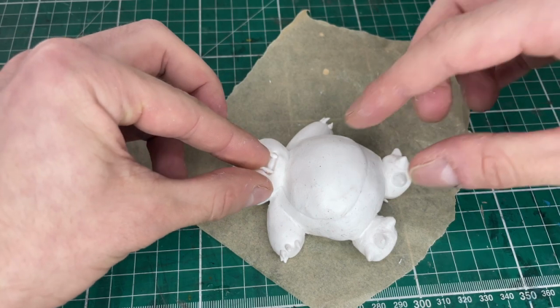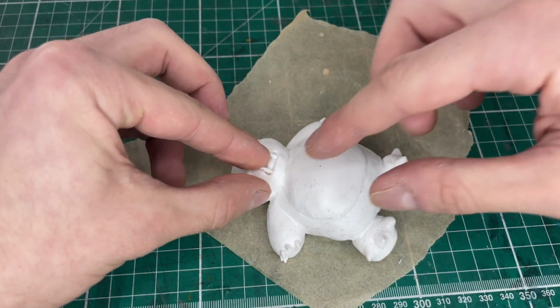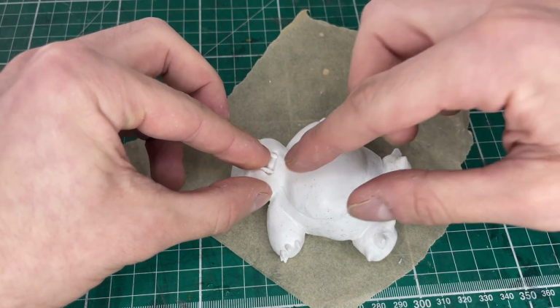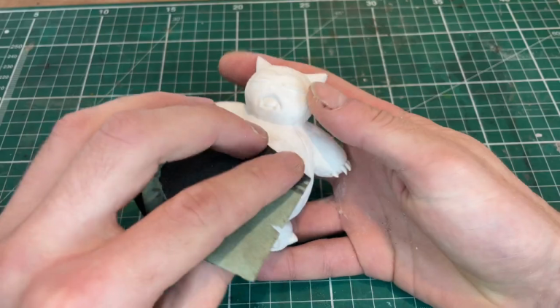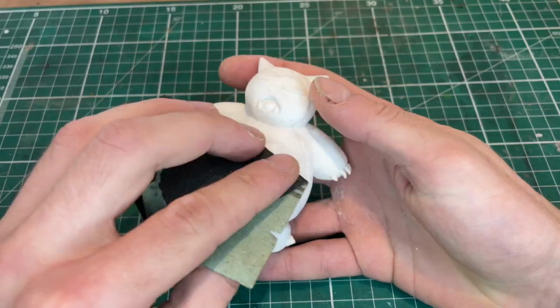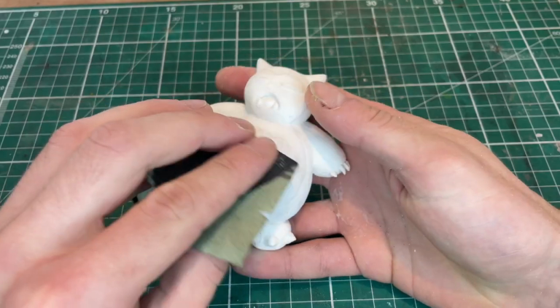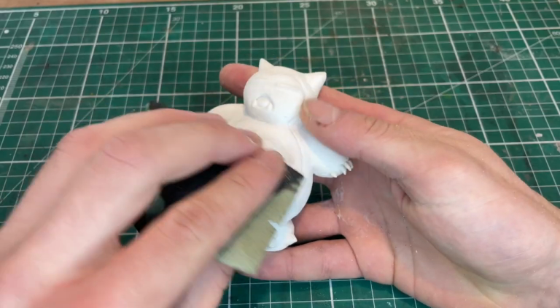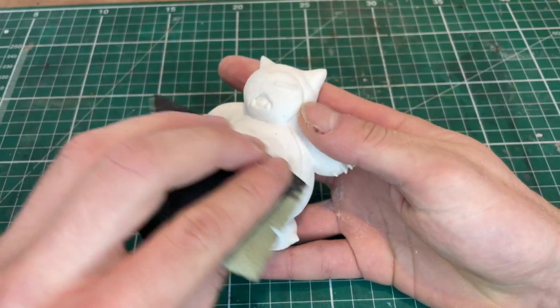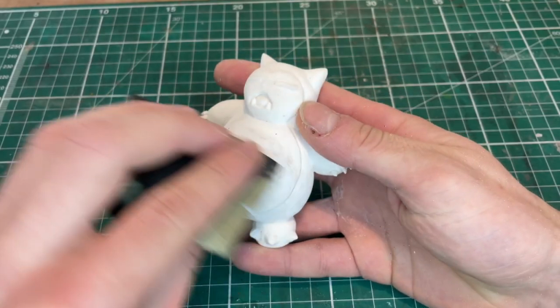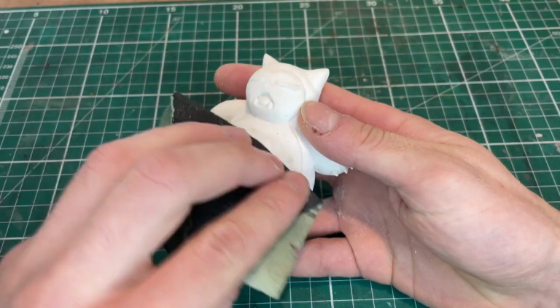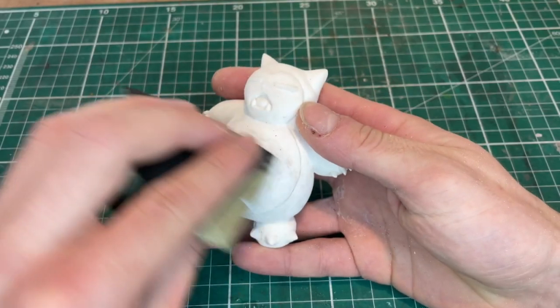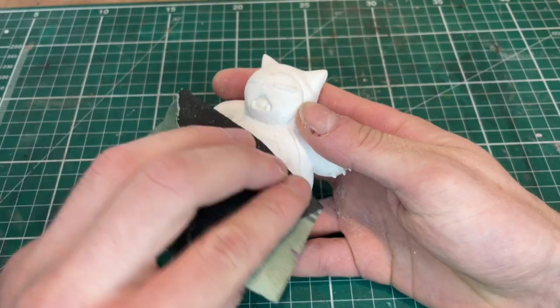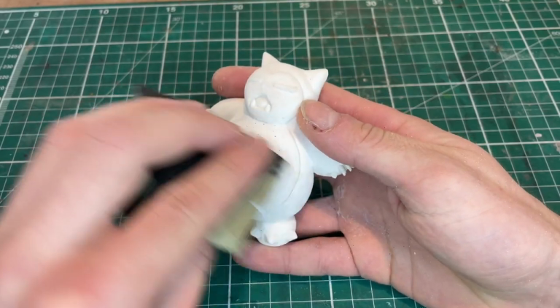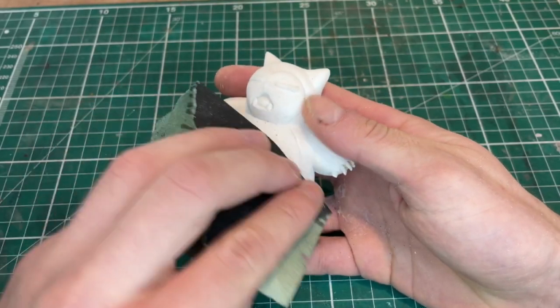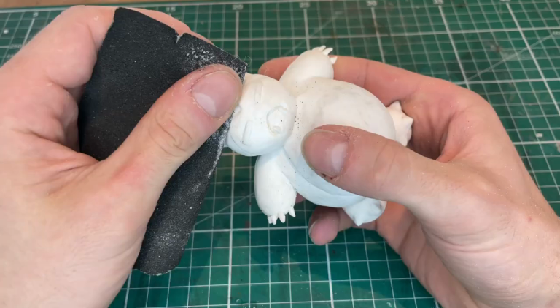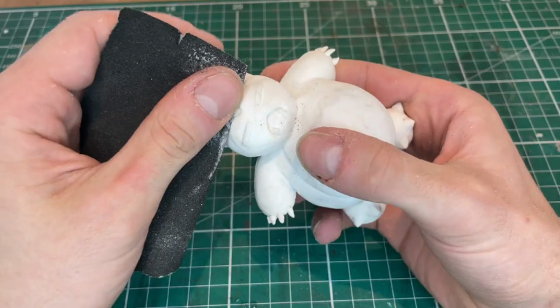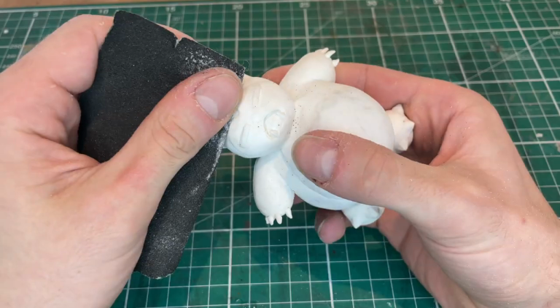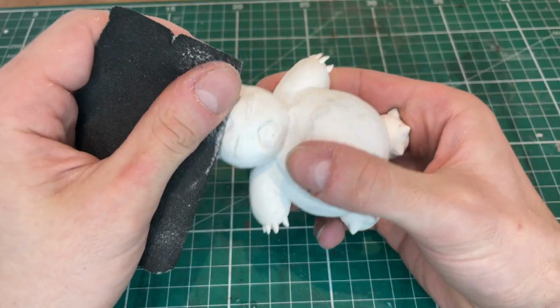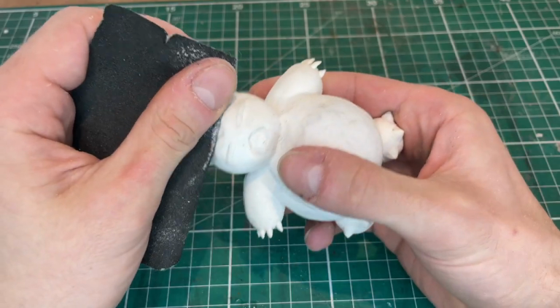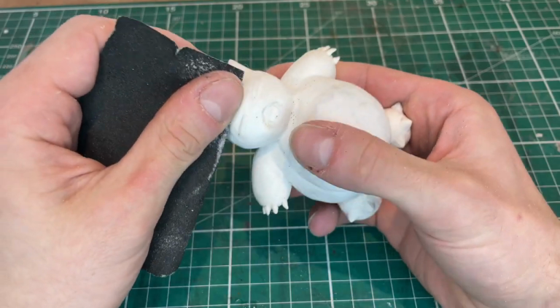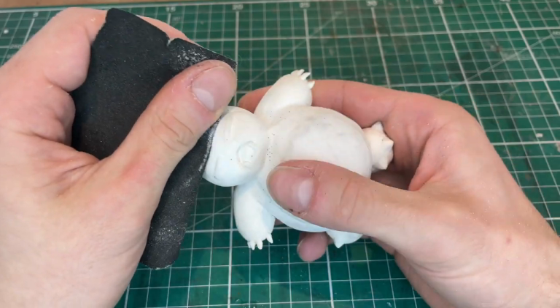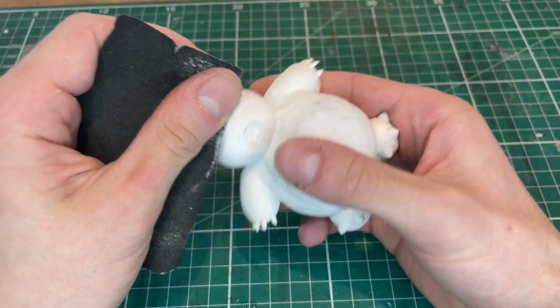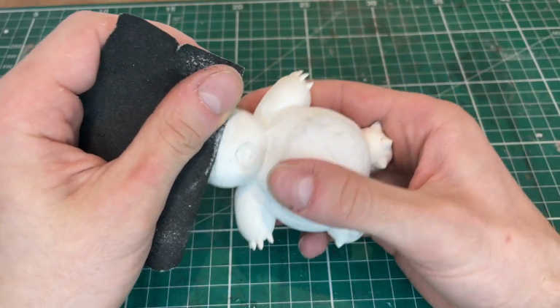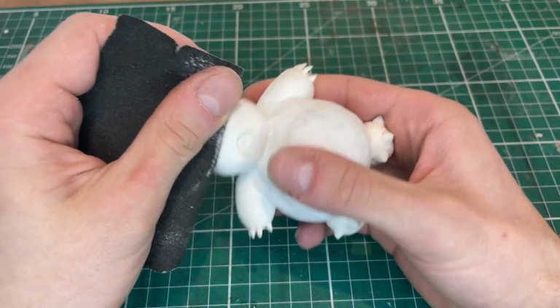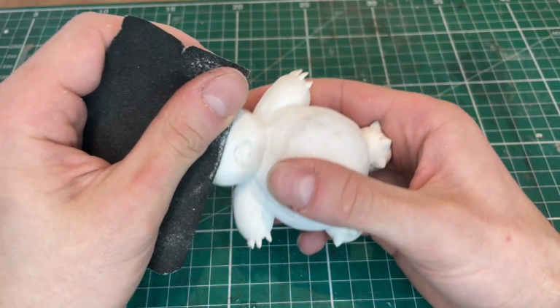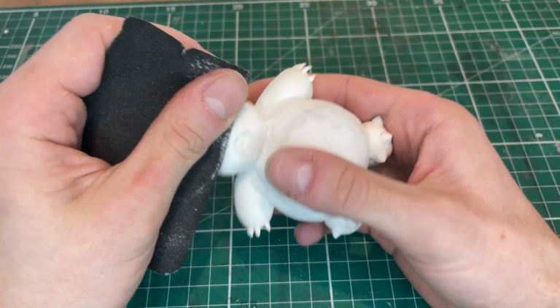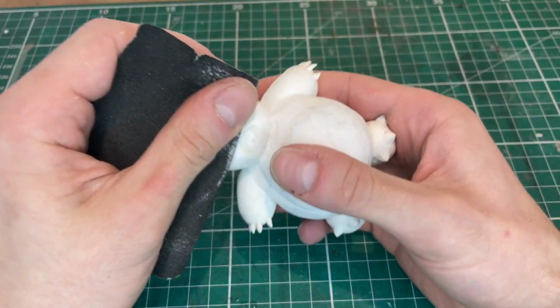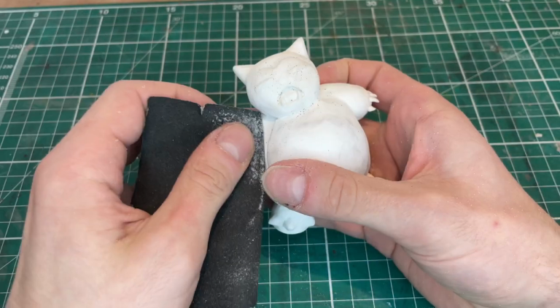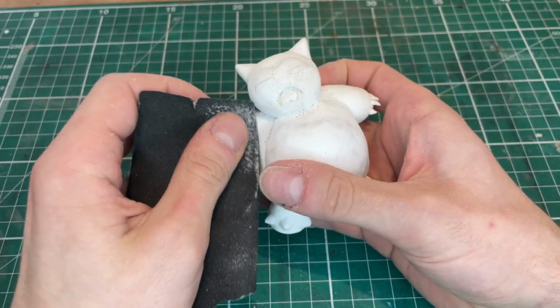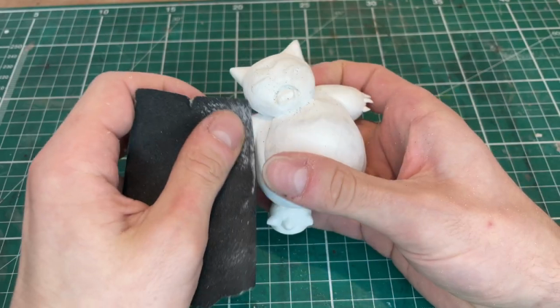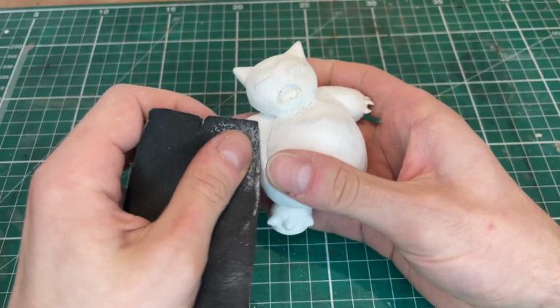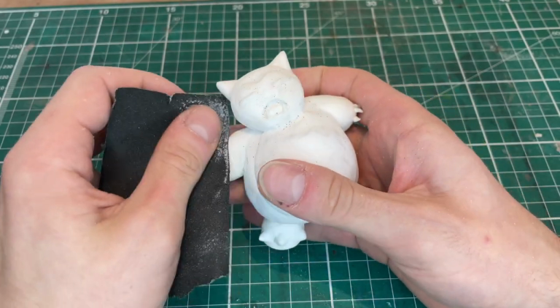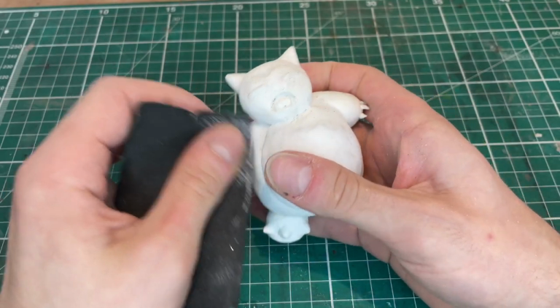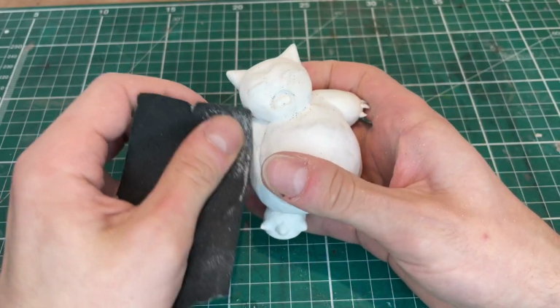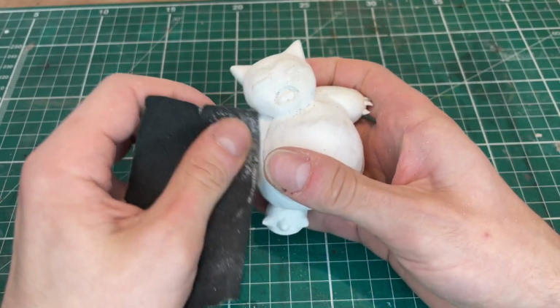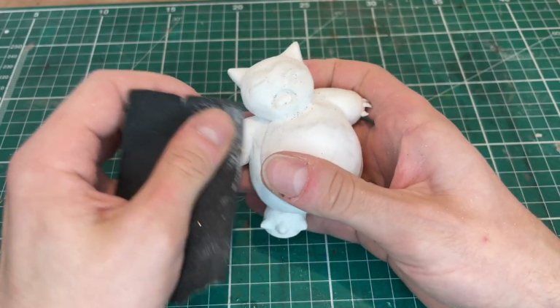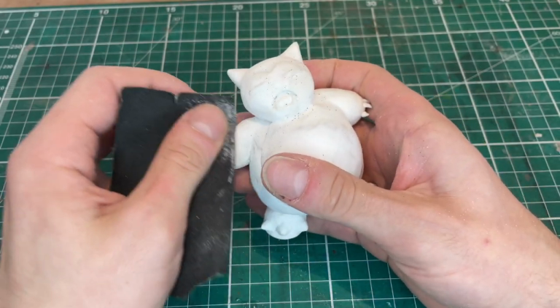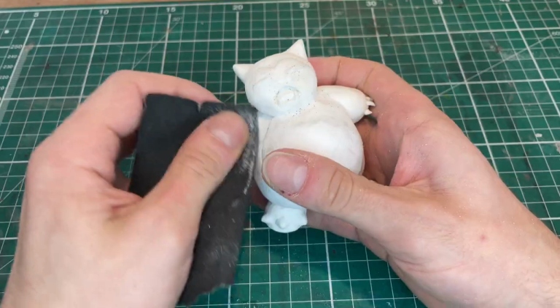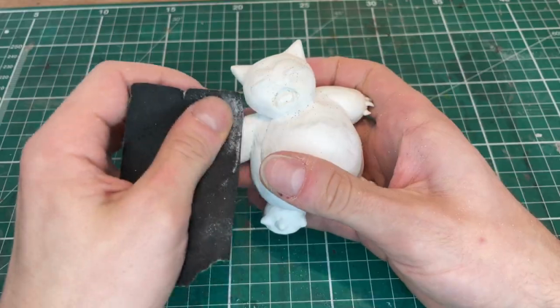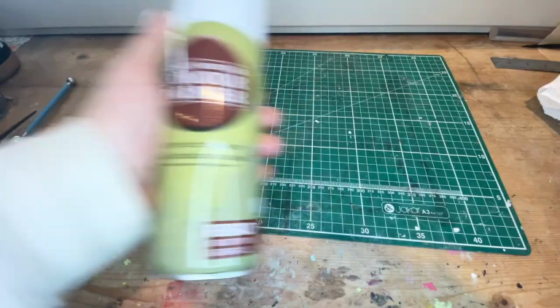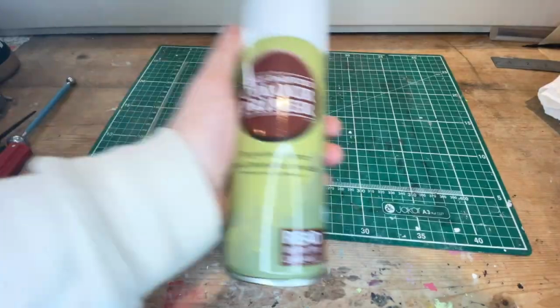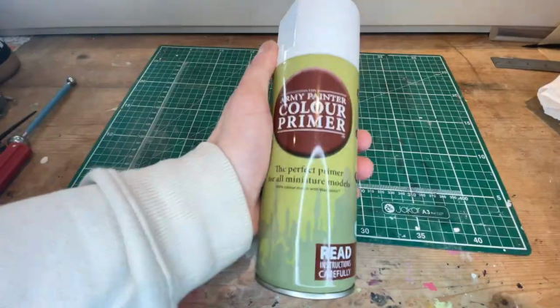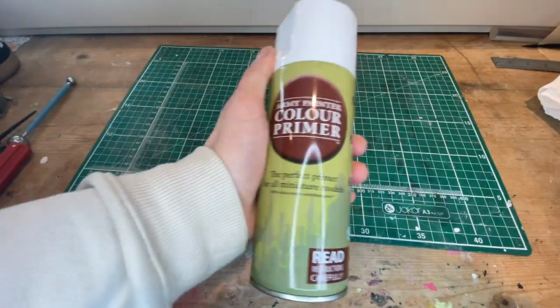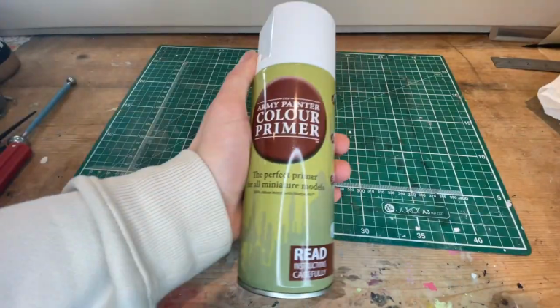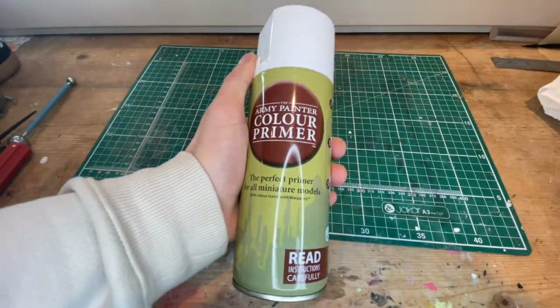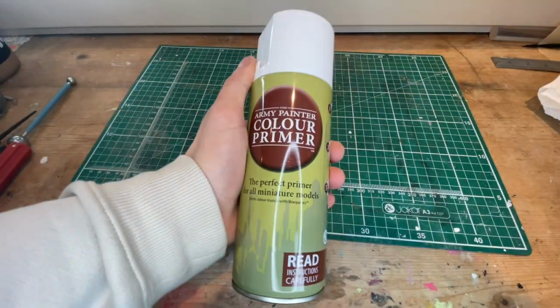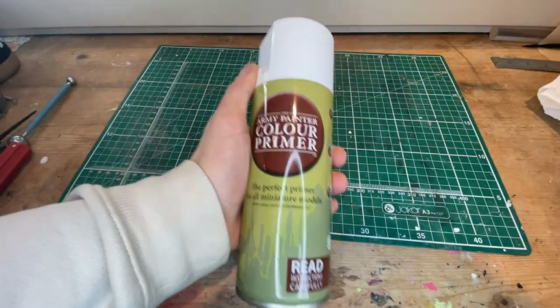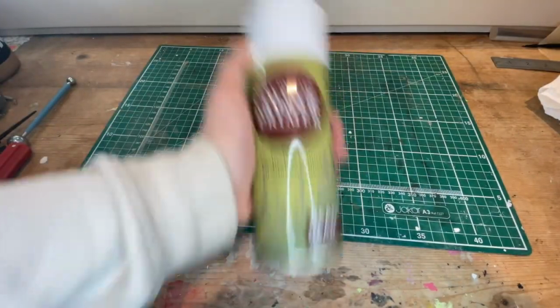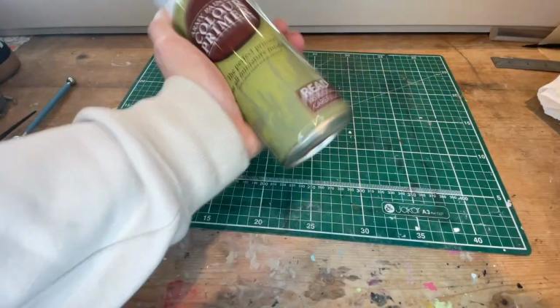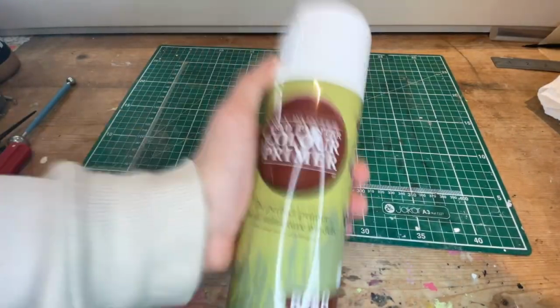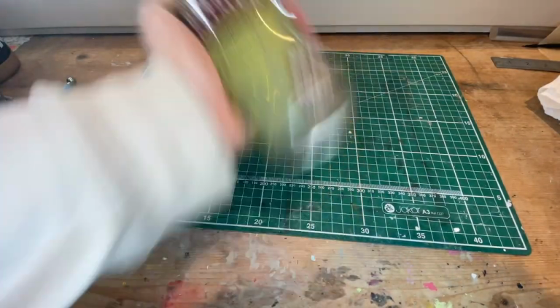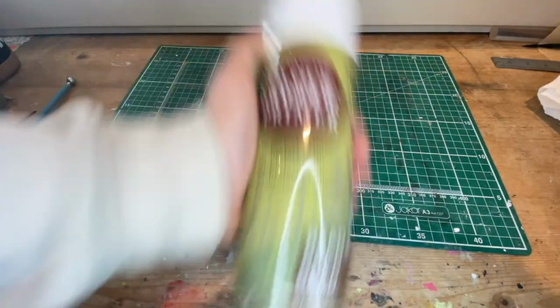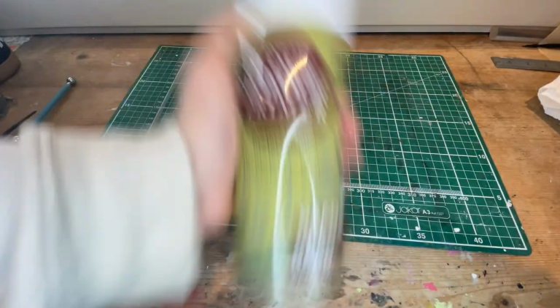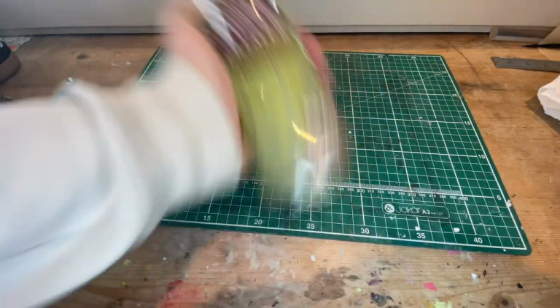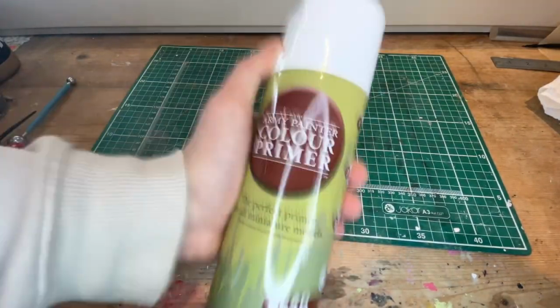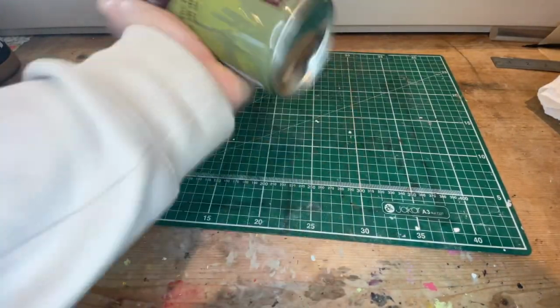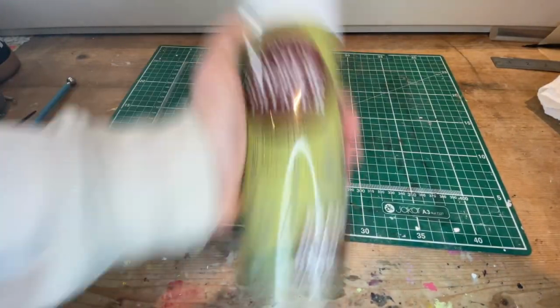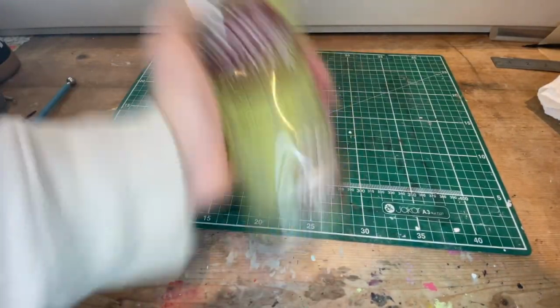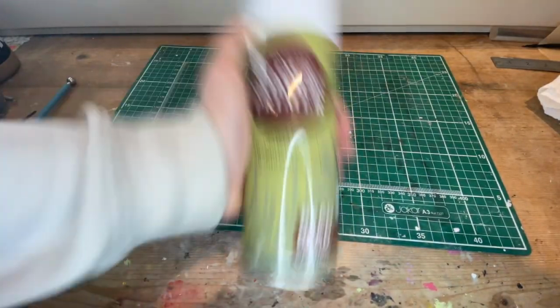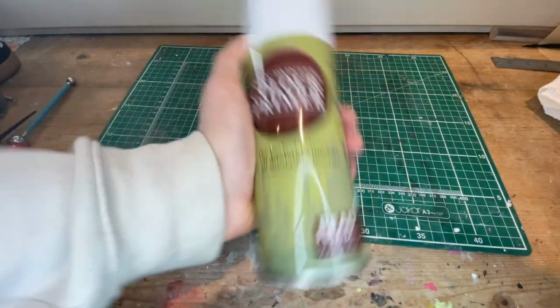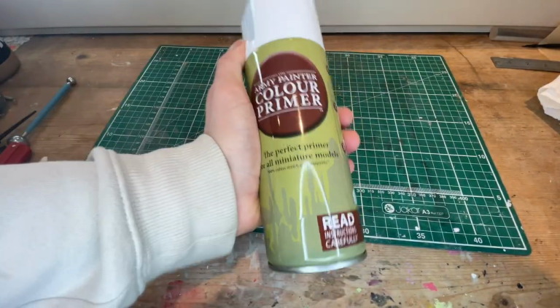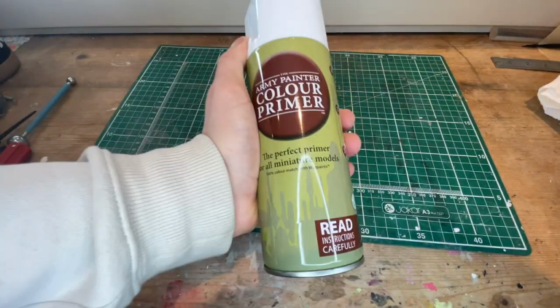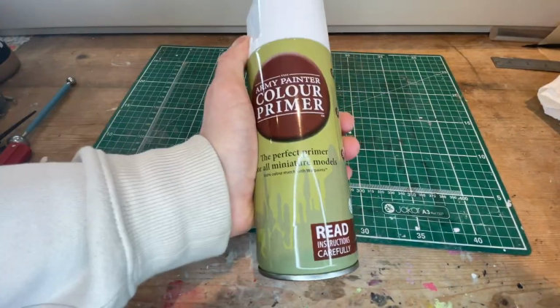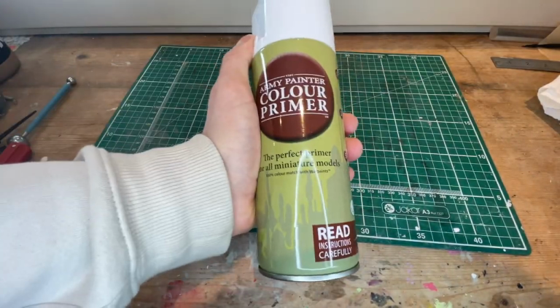After a quick blast in the oven we can get him sanded down a little bit so he's nice and smooth. Next up is a coat of primer and then he's ready to paint.